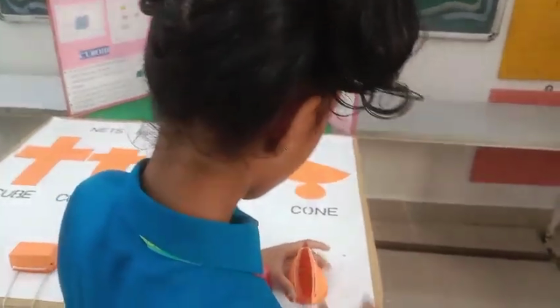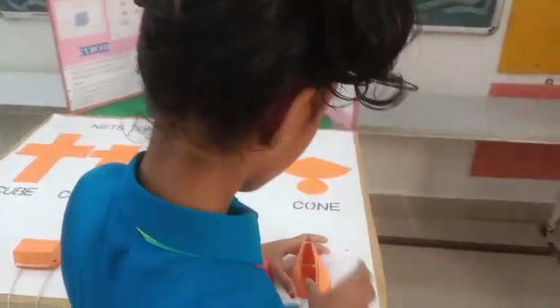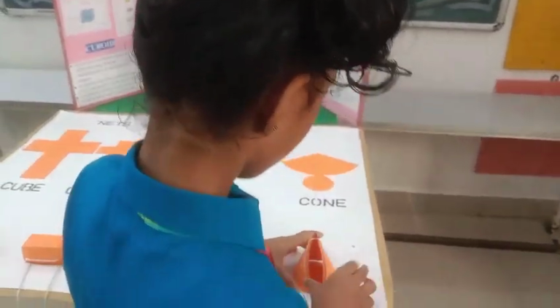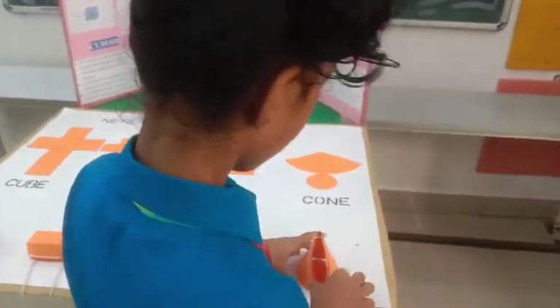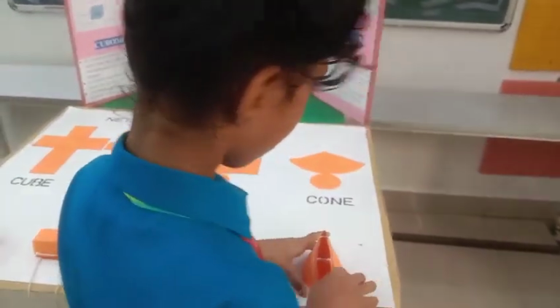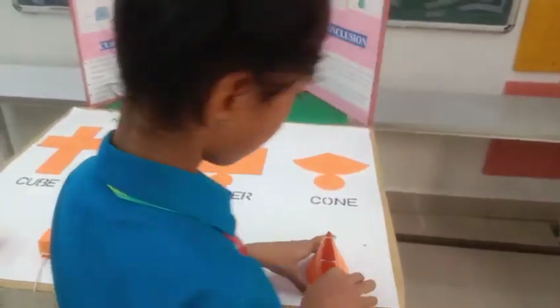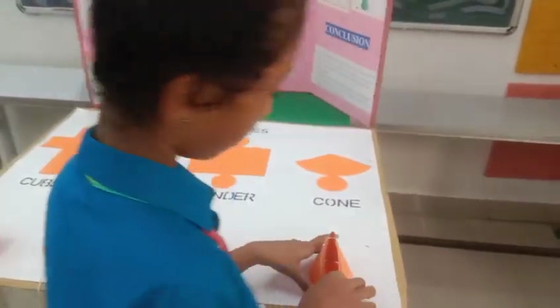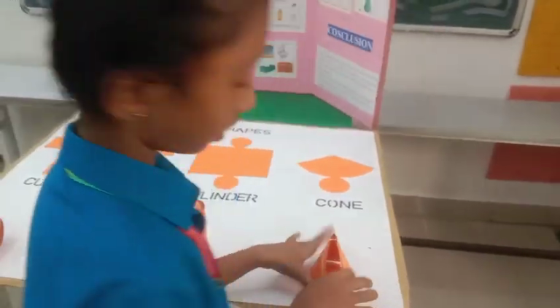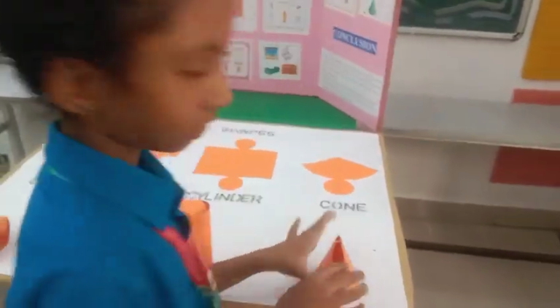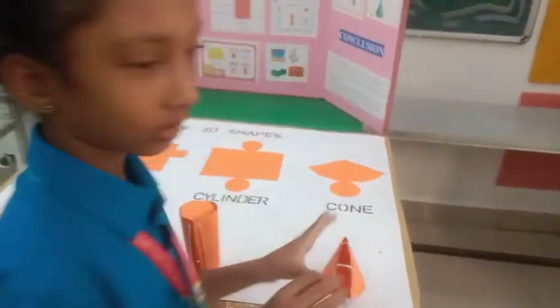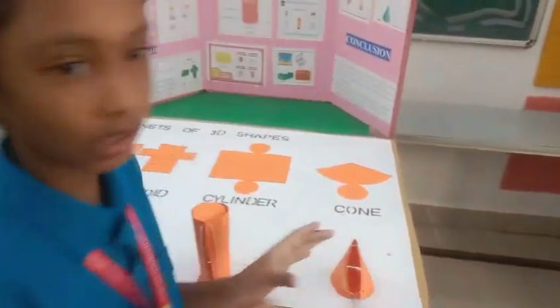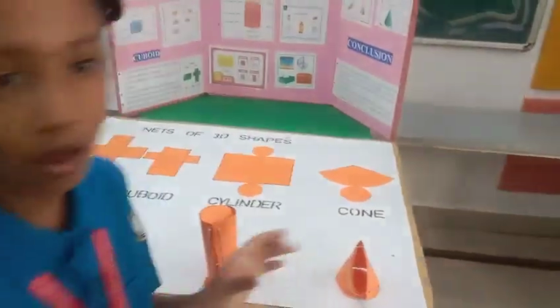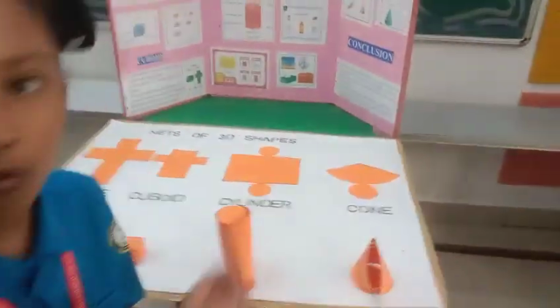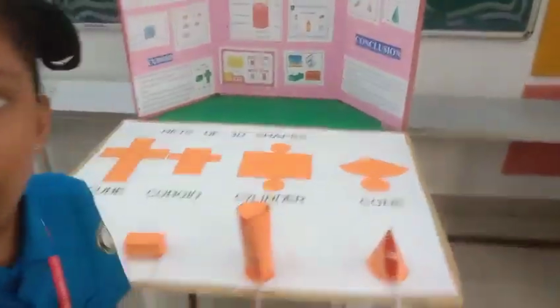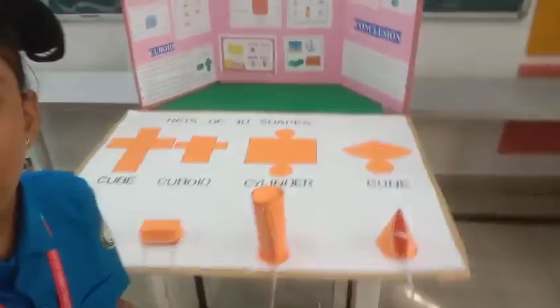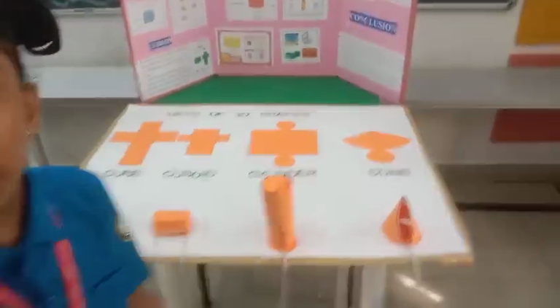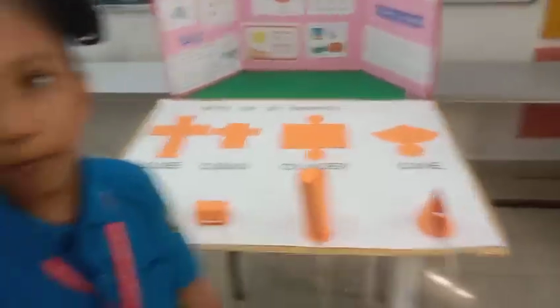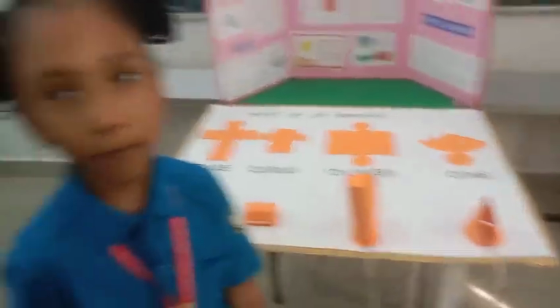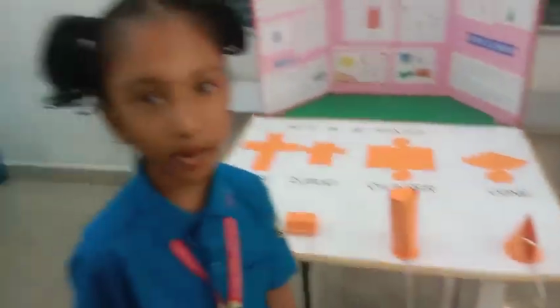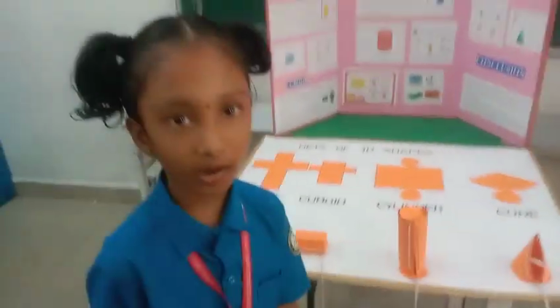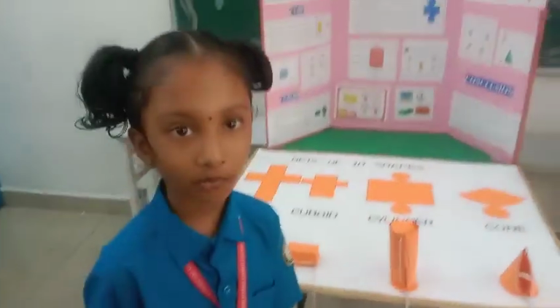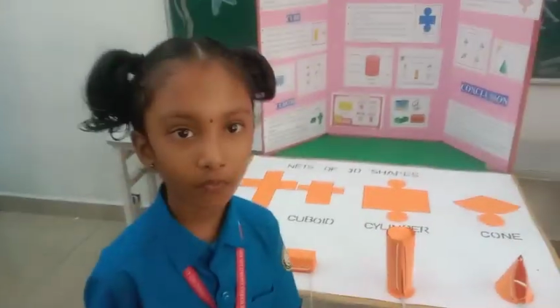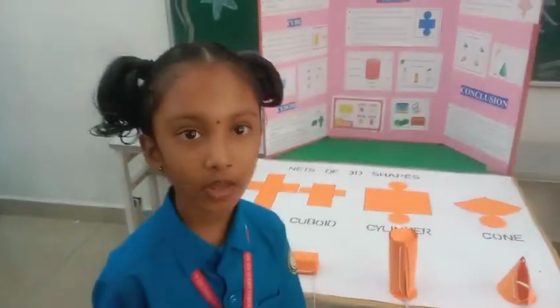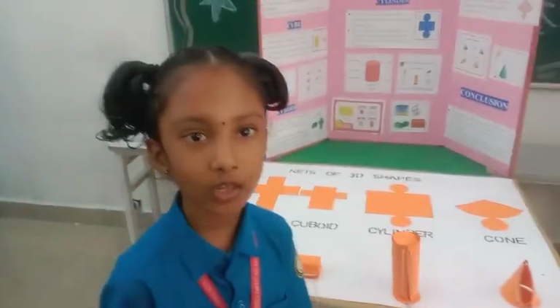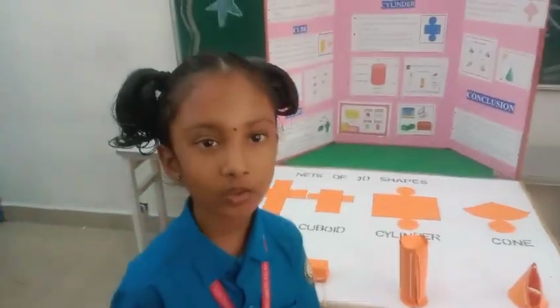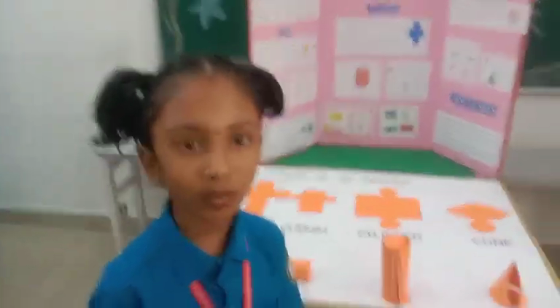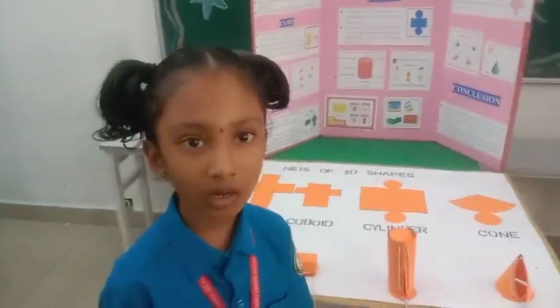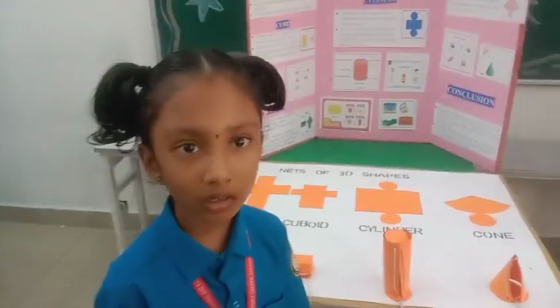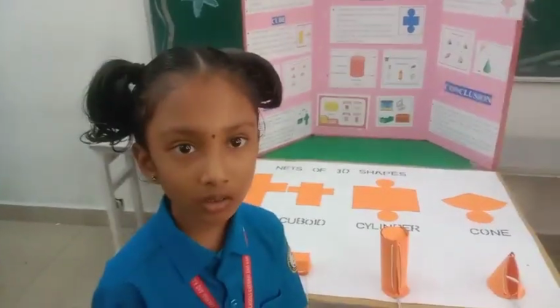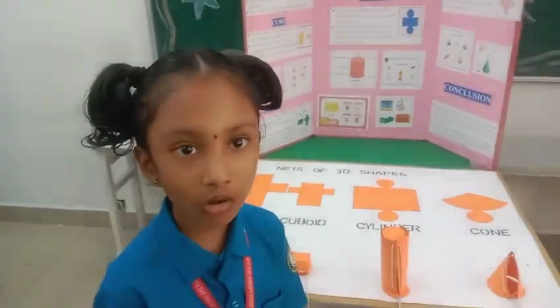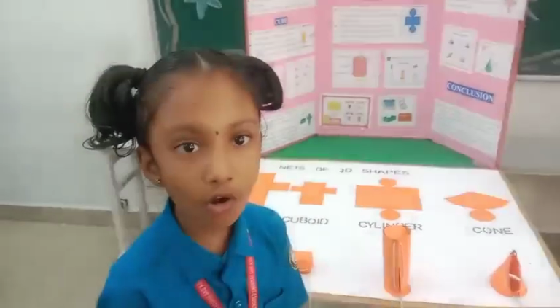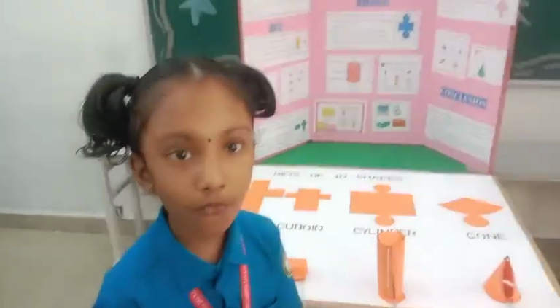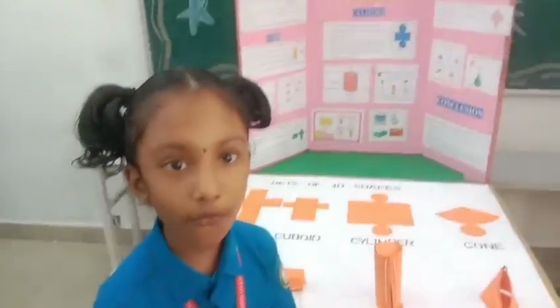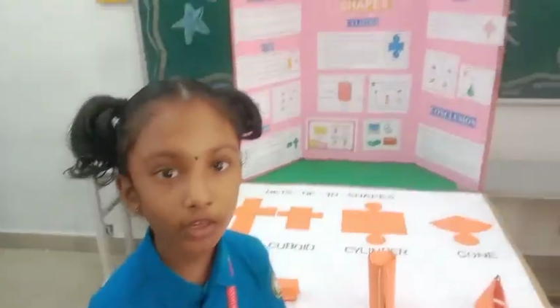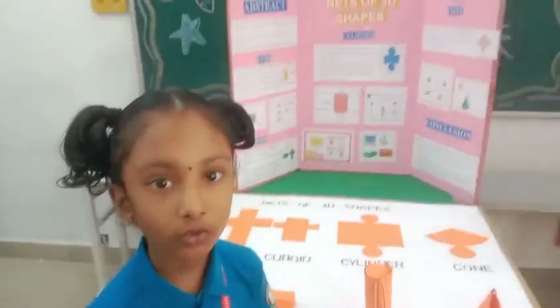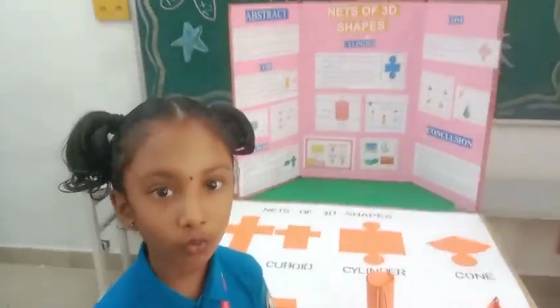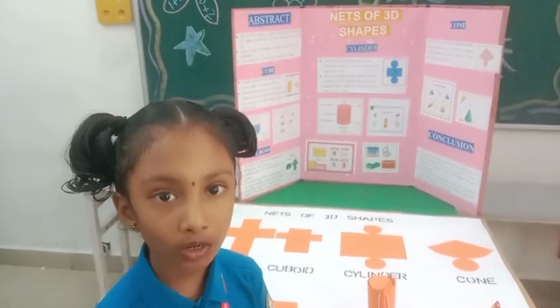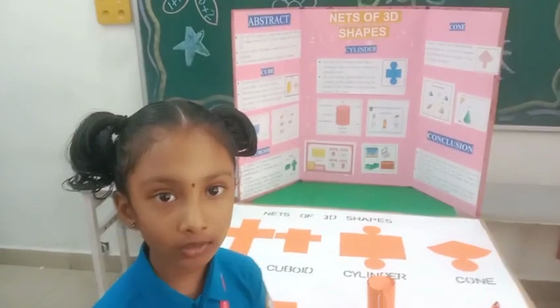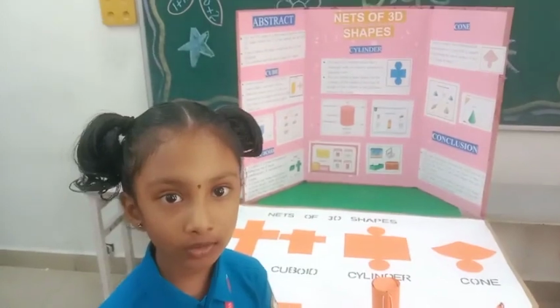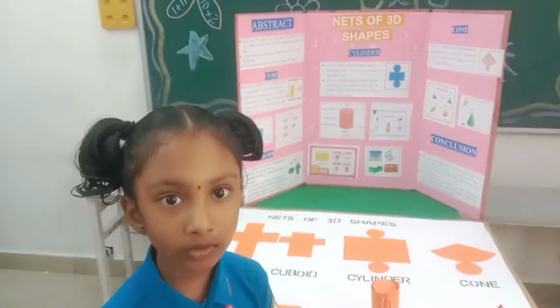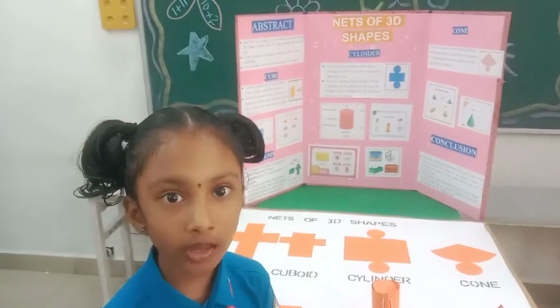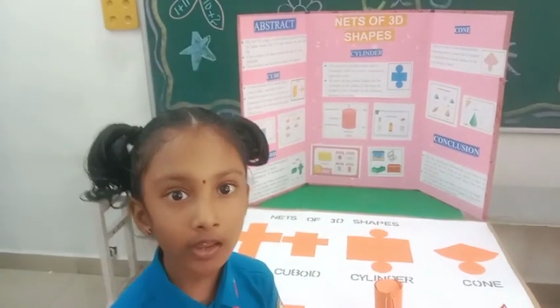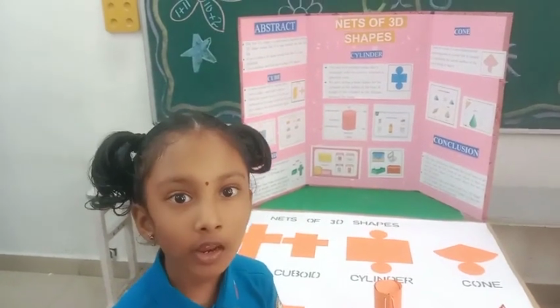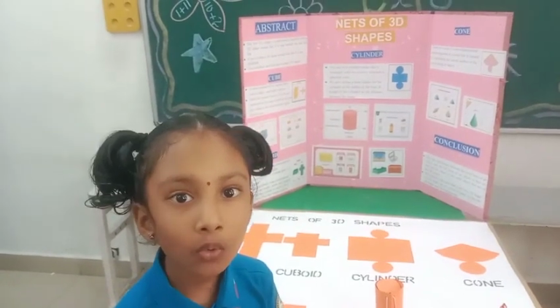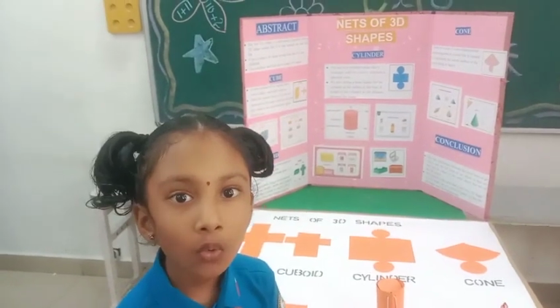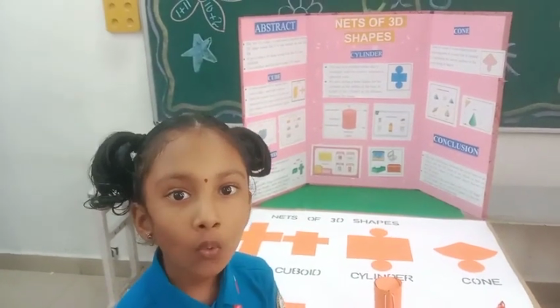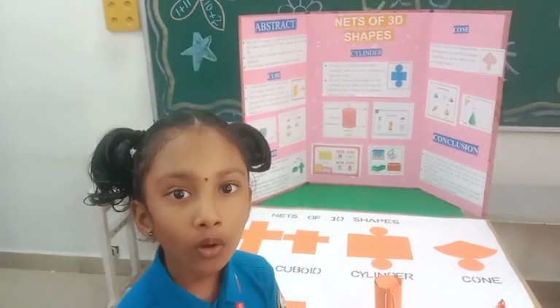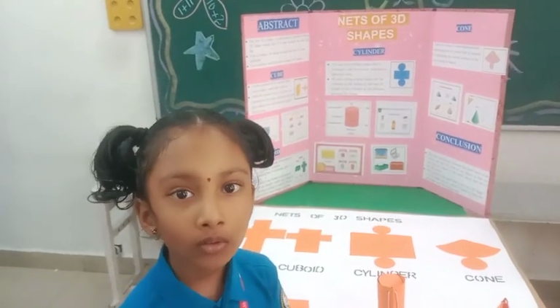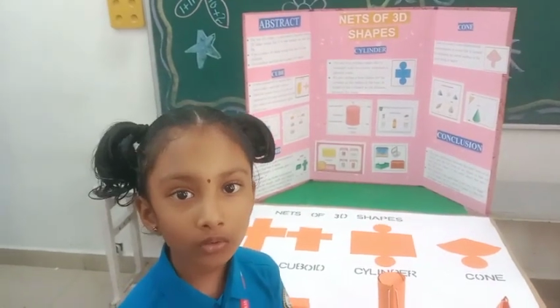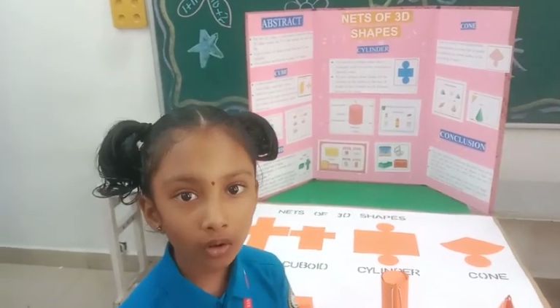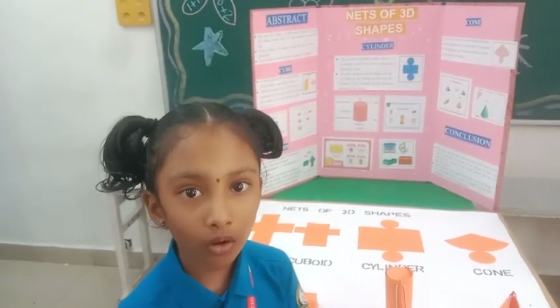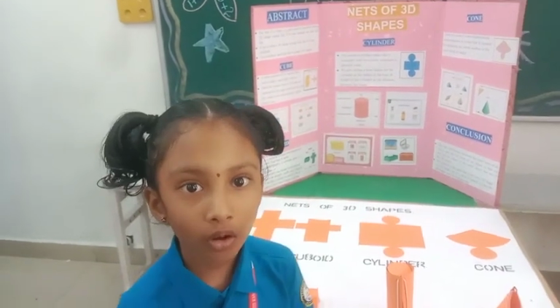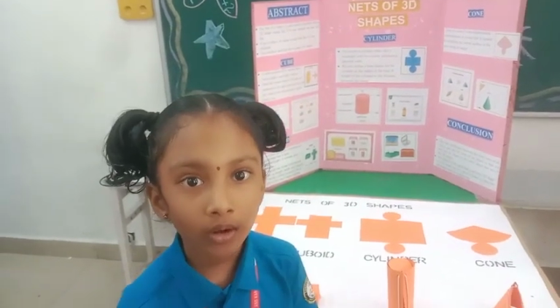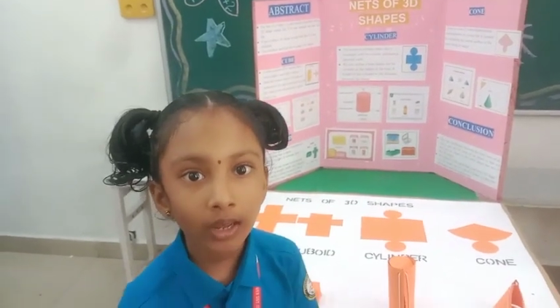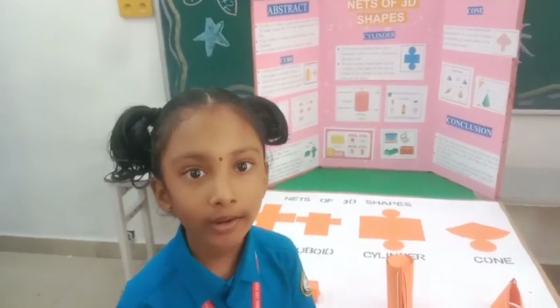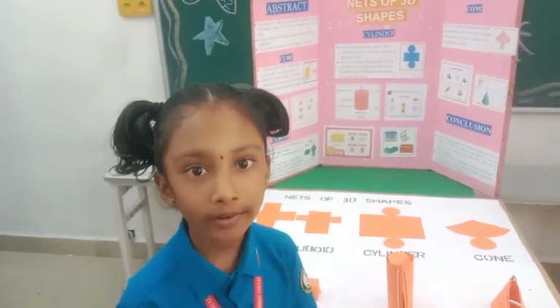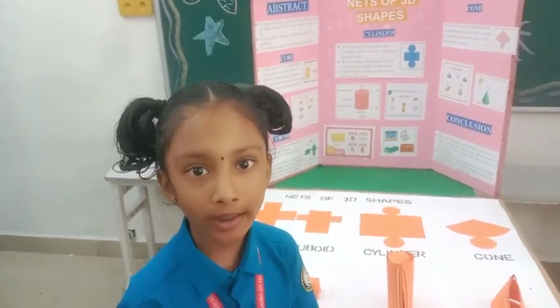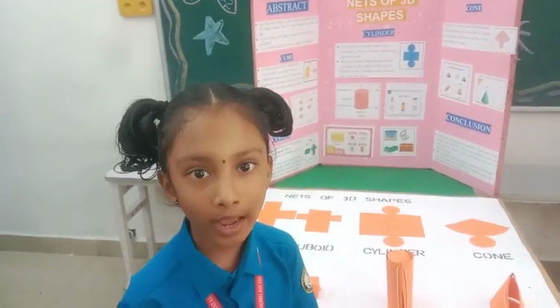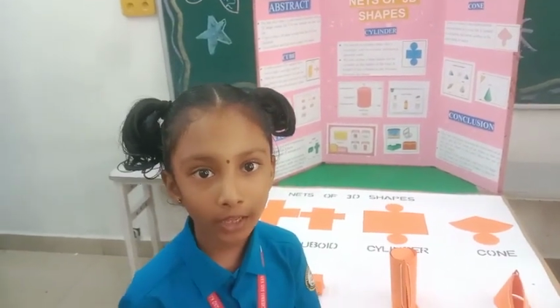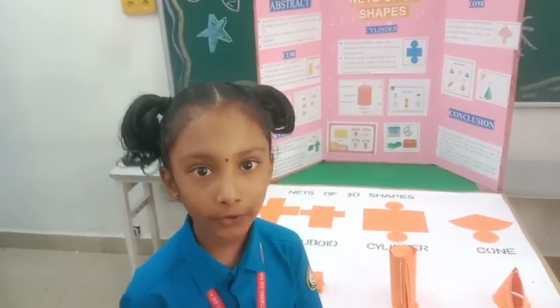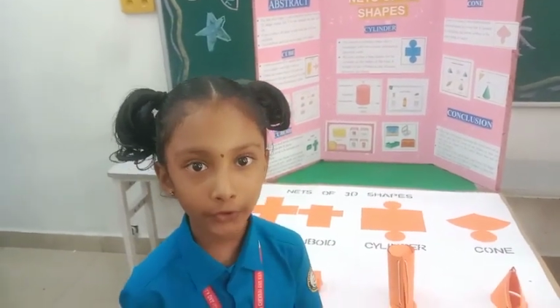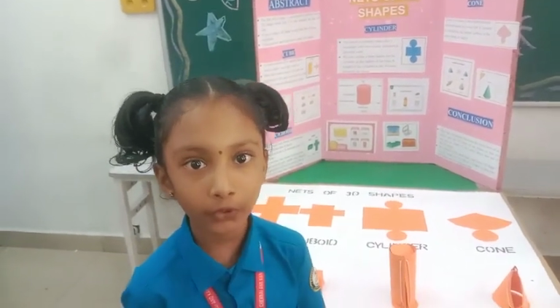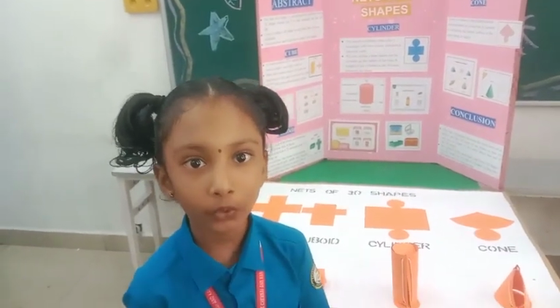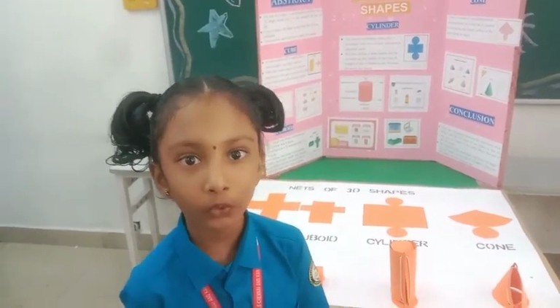It has one face, one side, and three corners. Thank you.